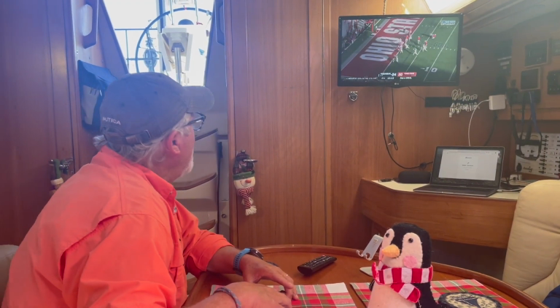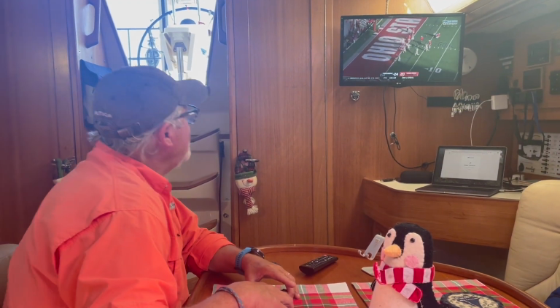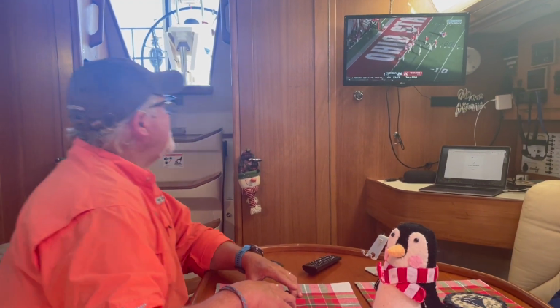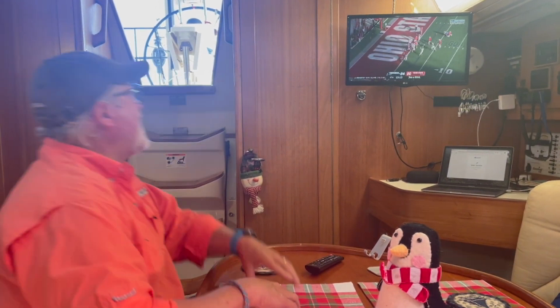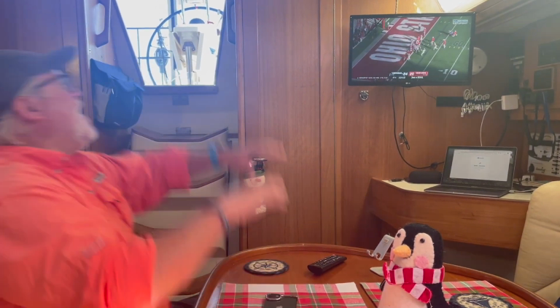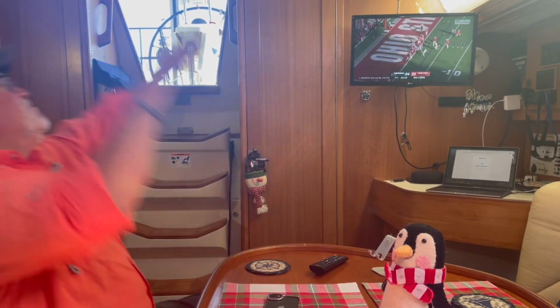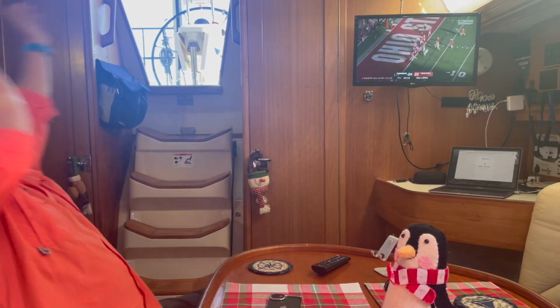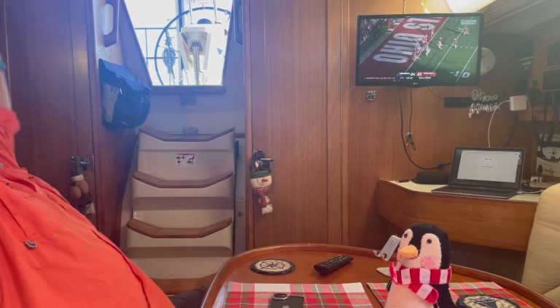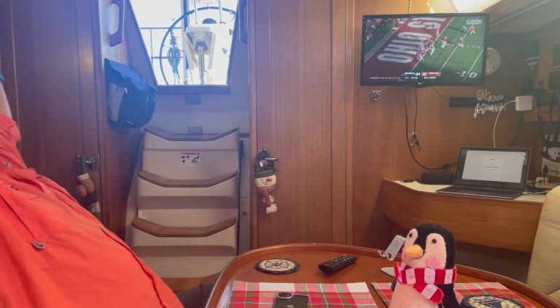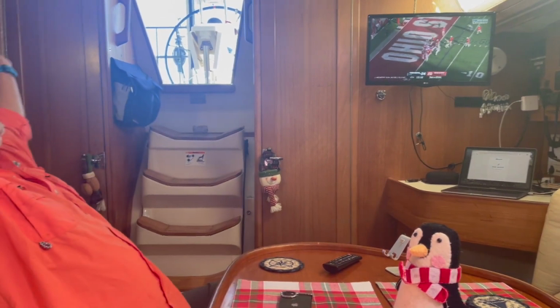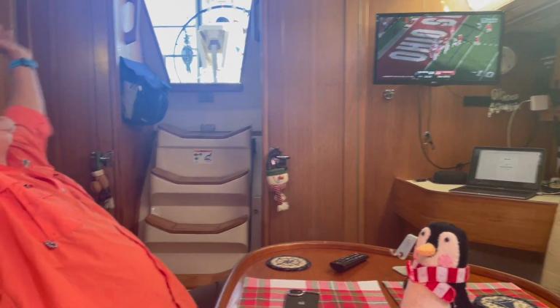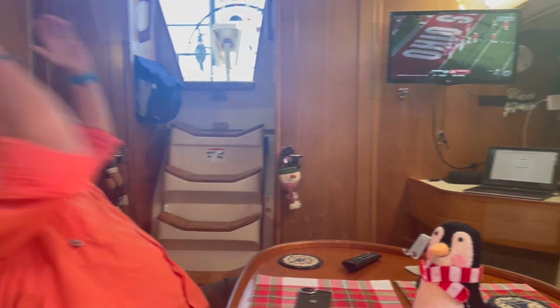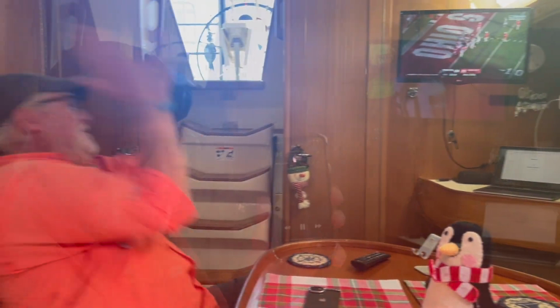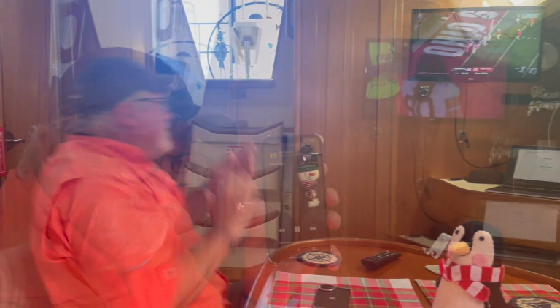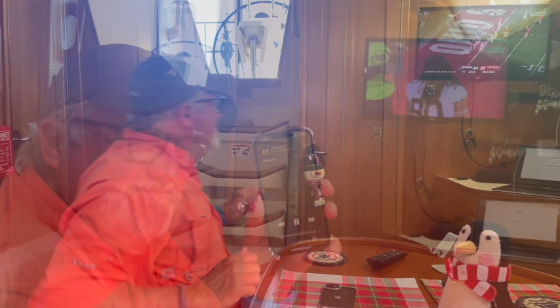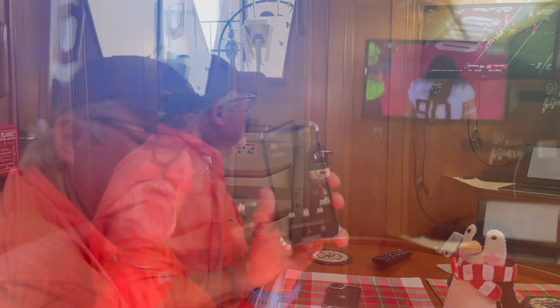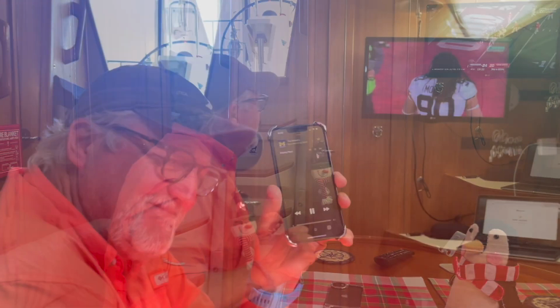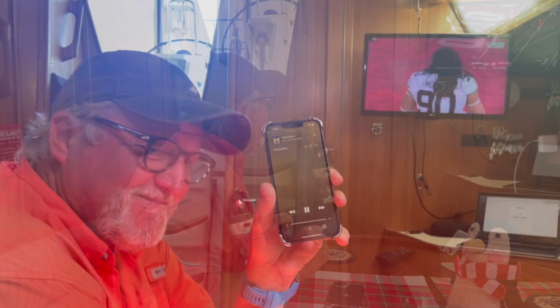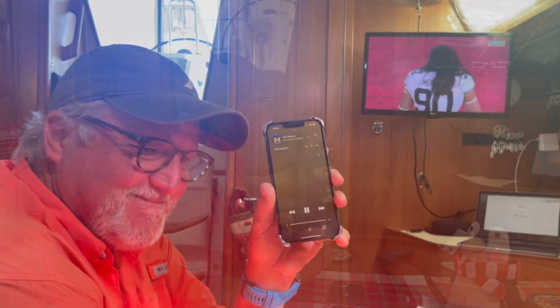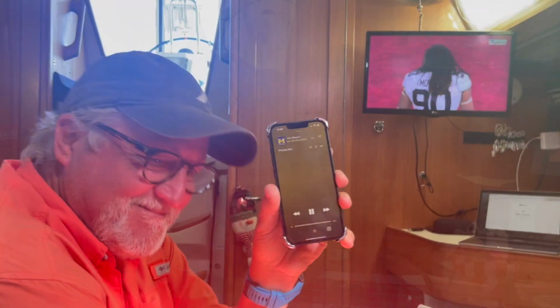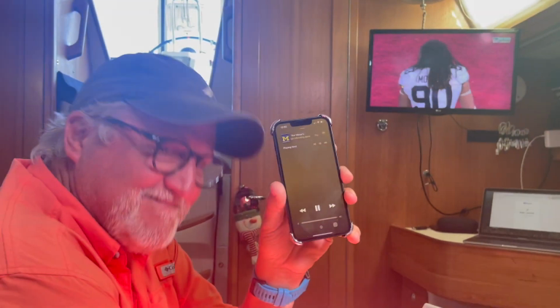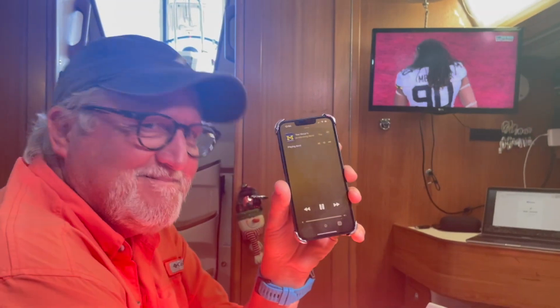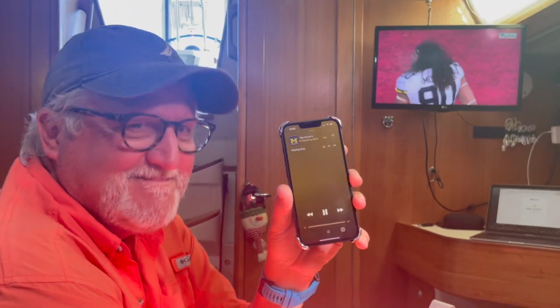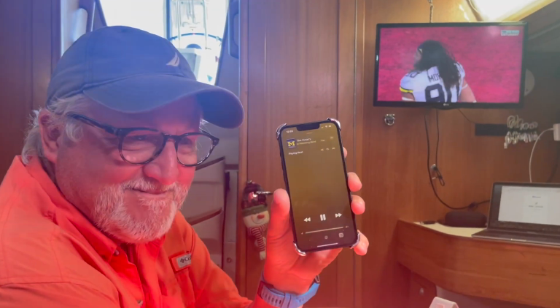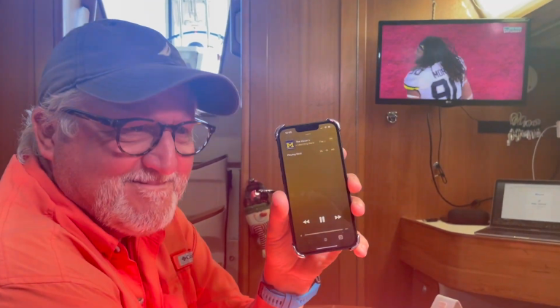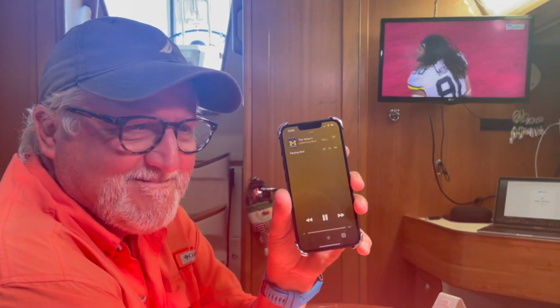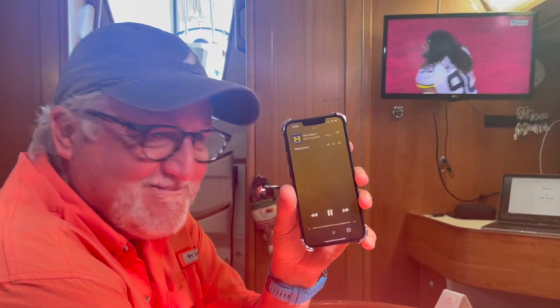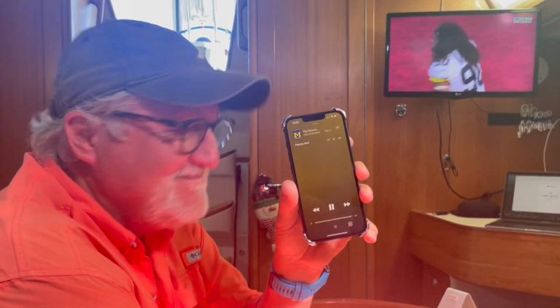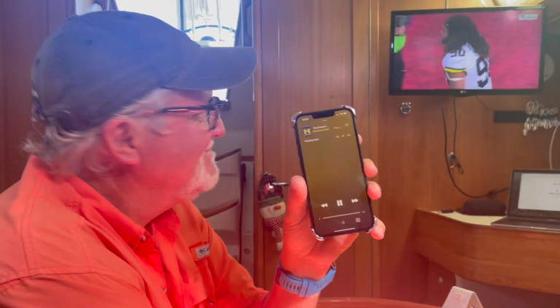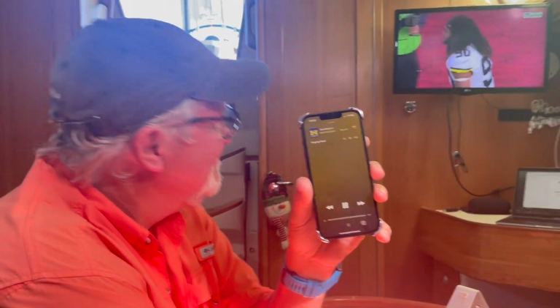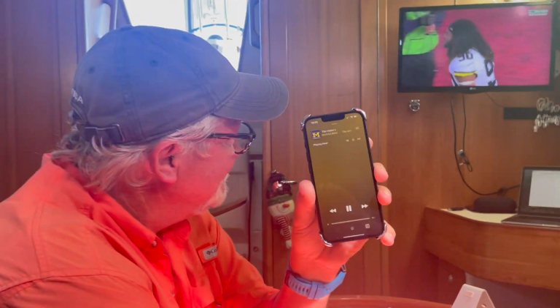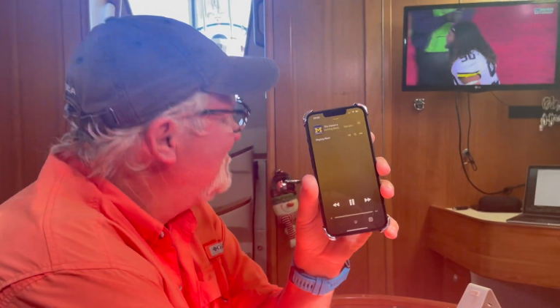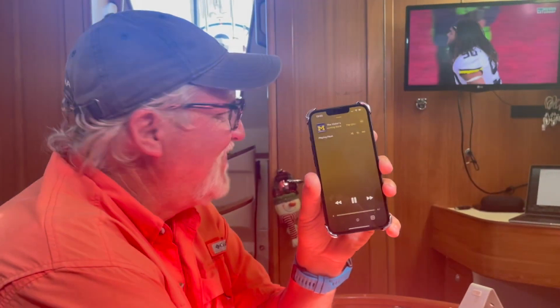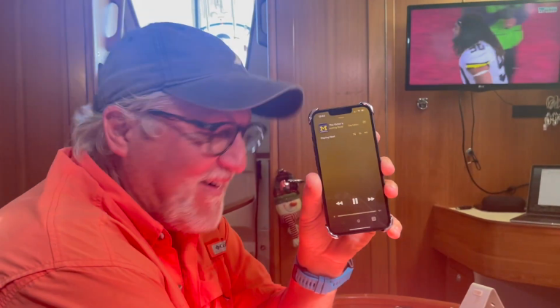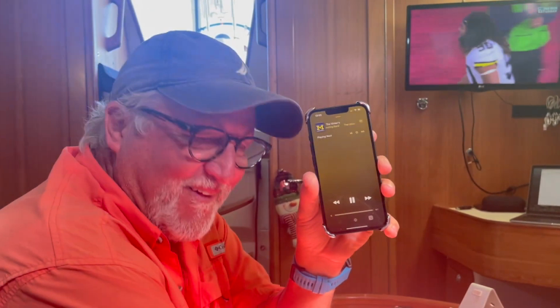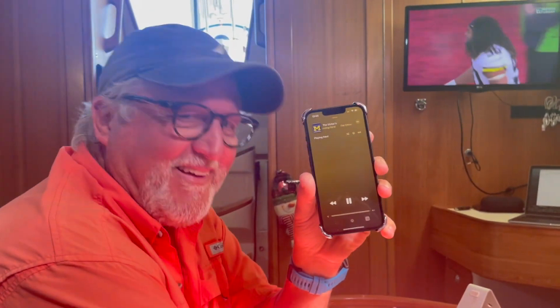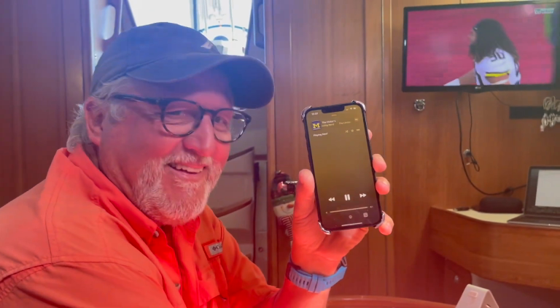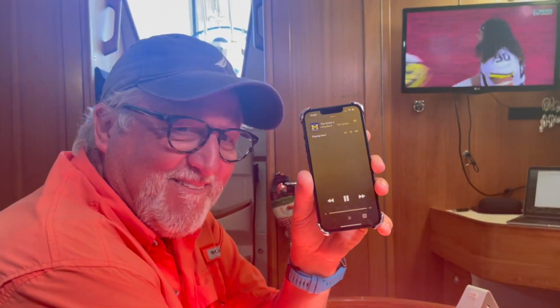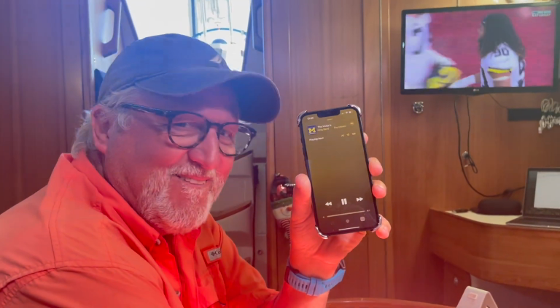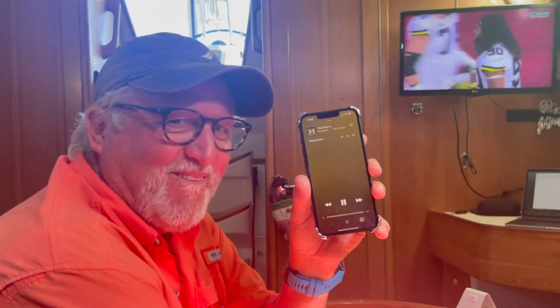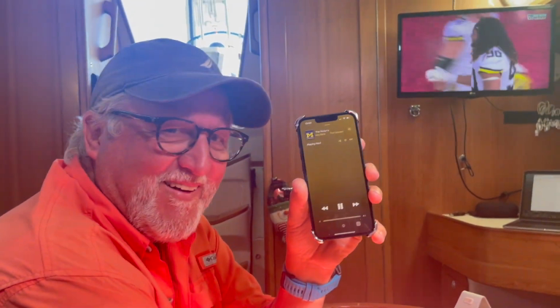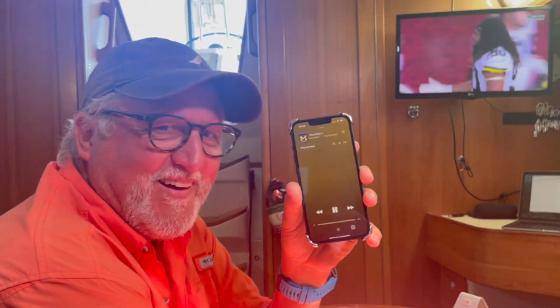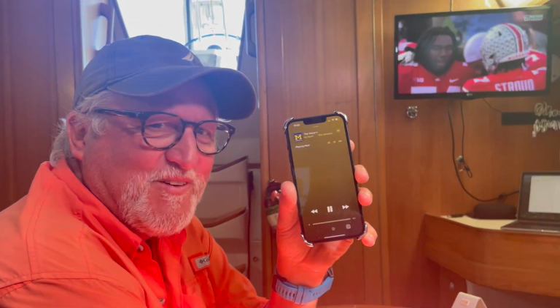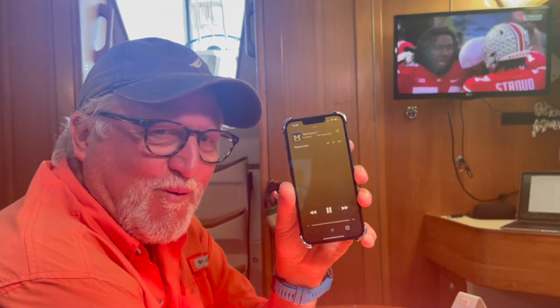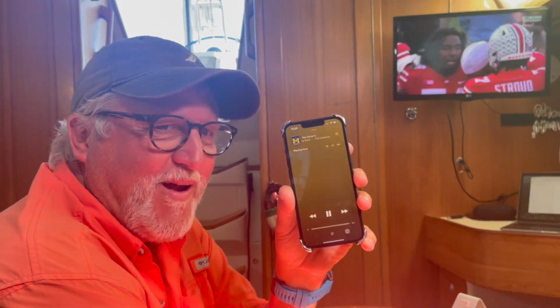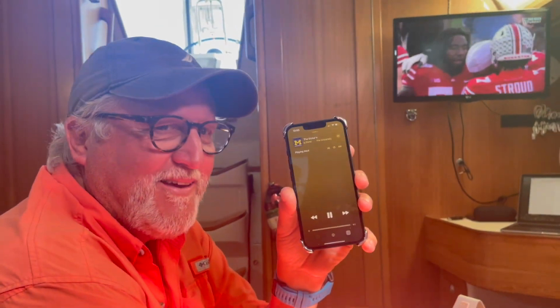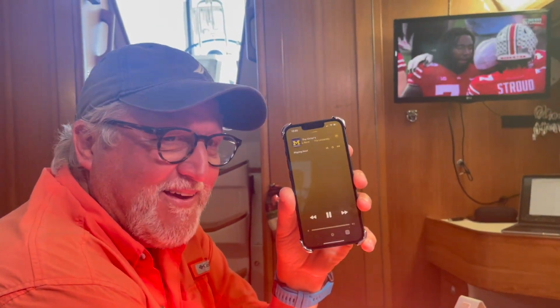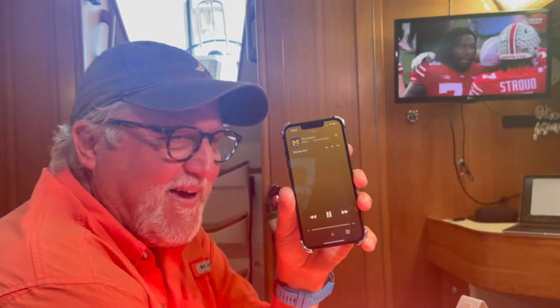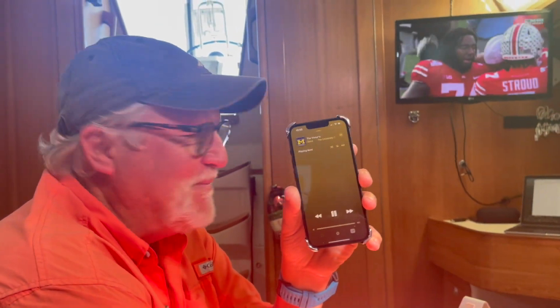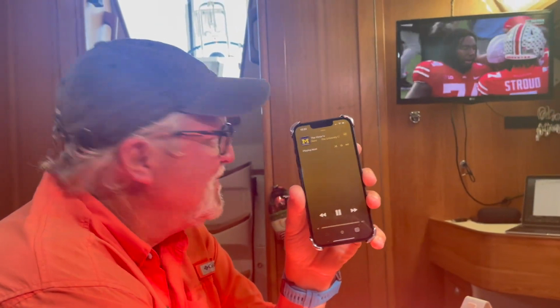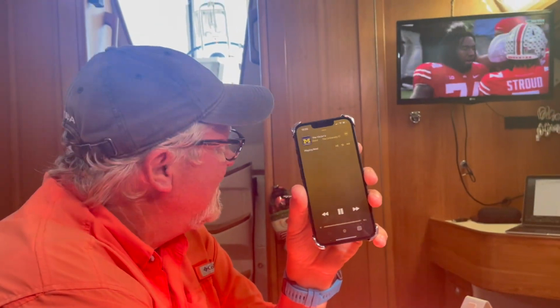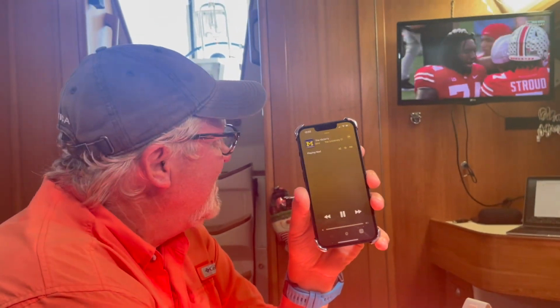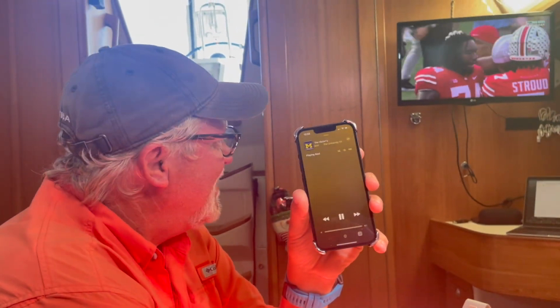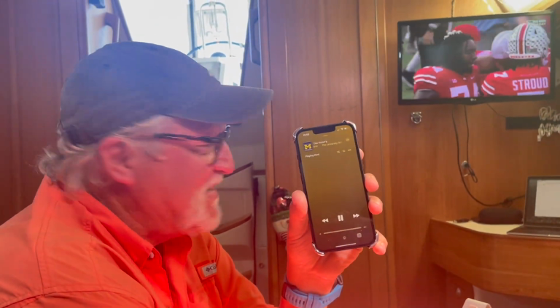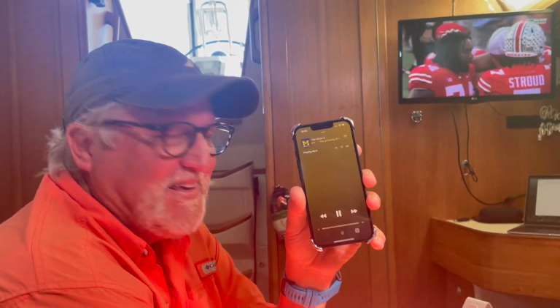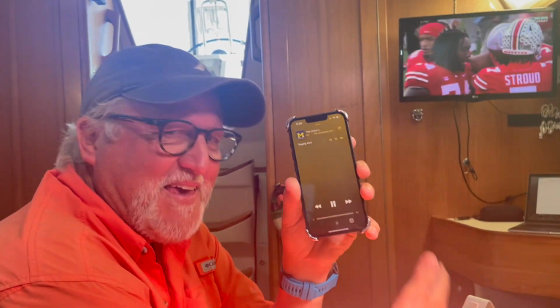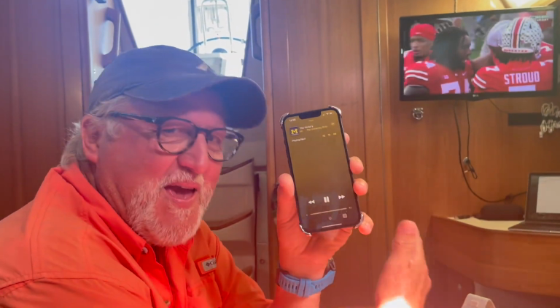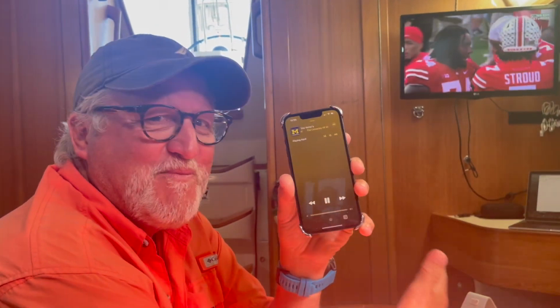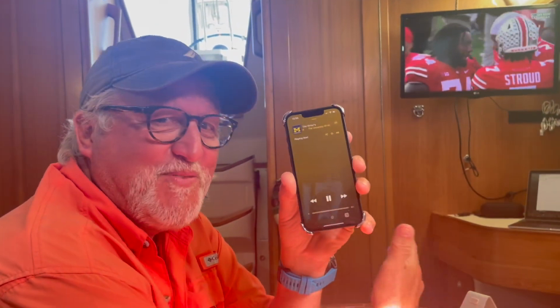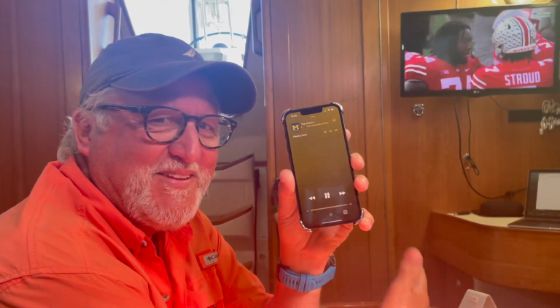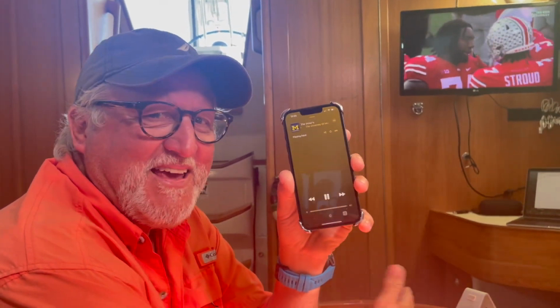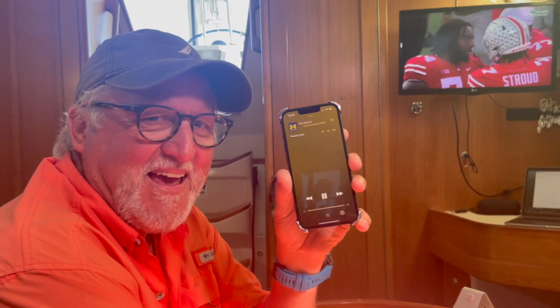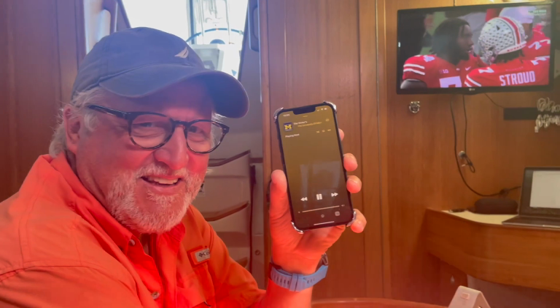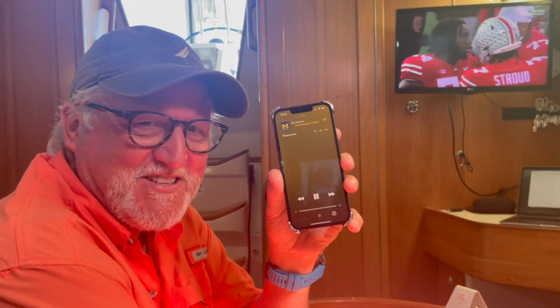Touchdown, baby! Are you happy? Very. What a great game — that was a game for the ages.